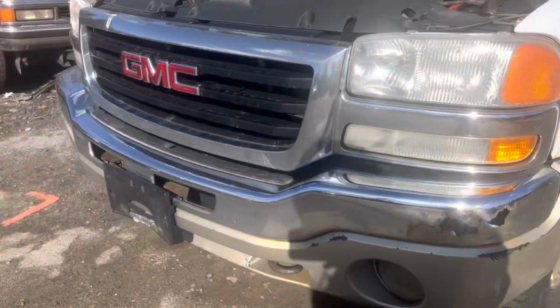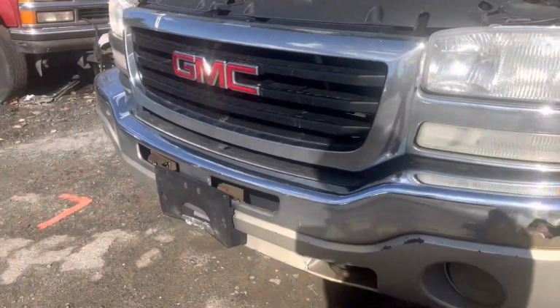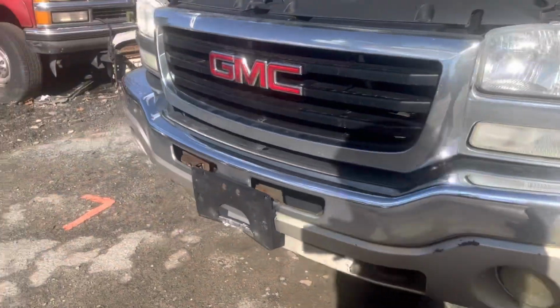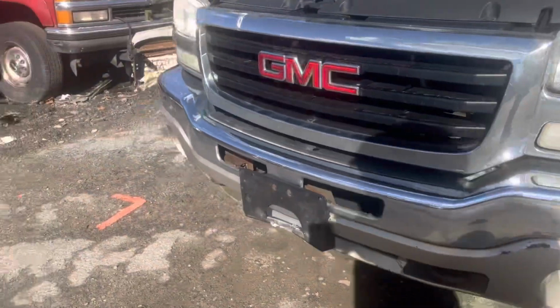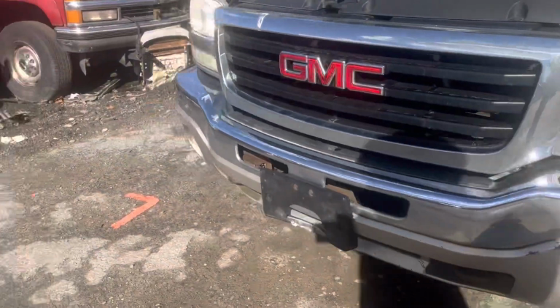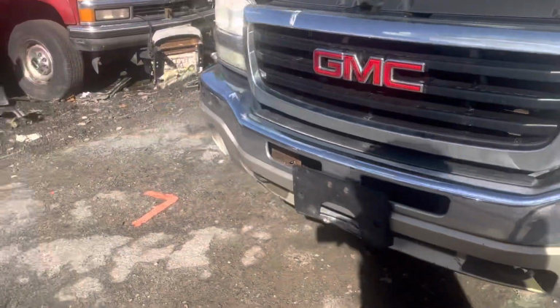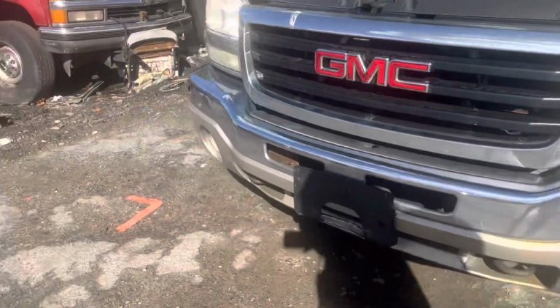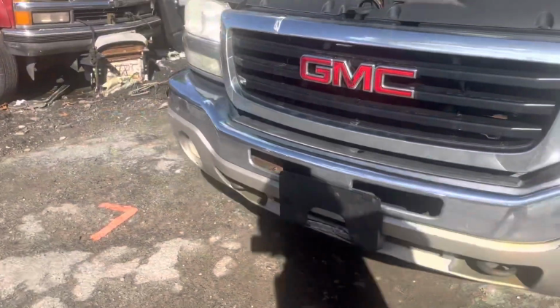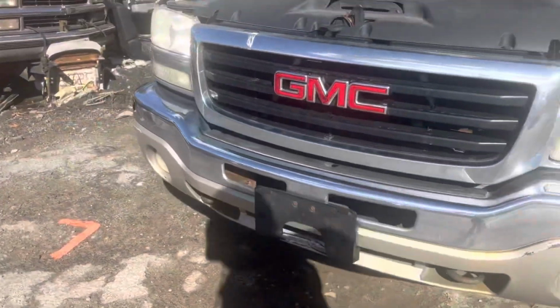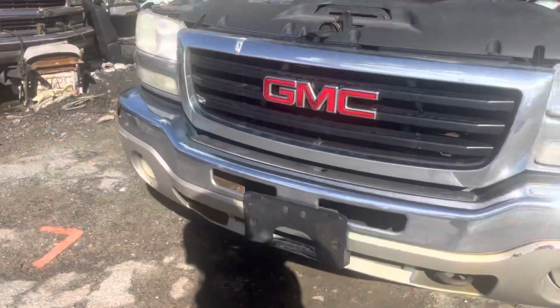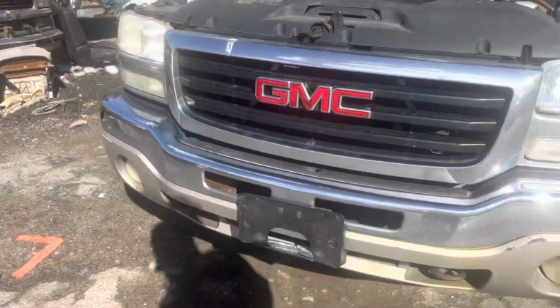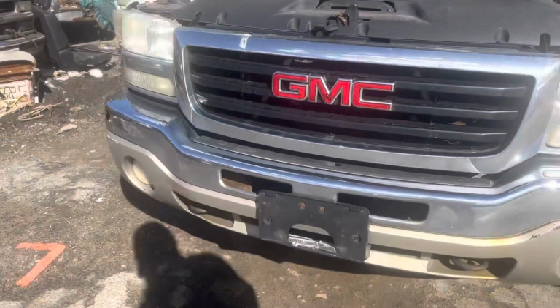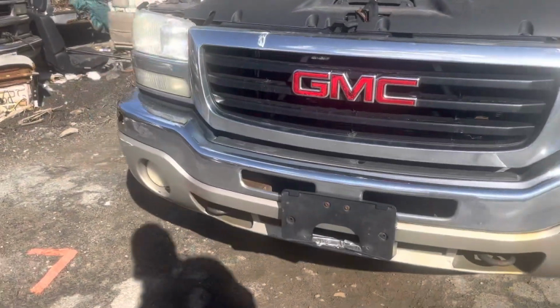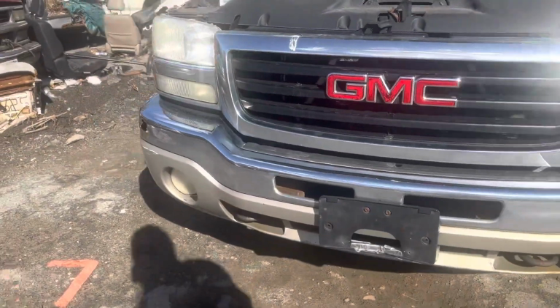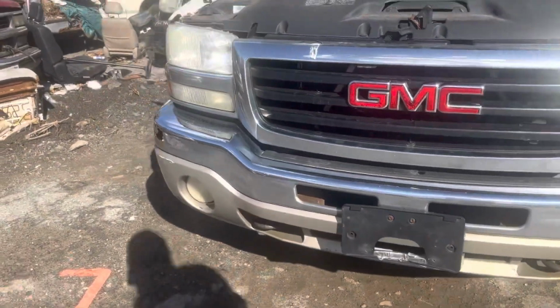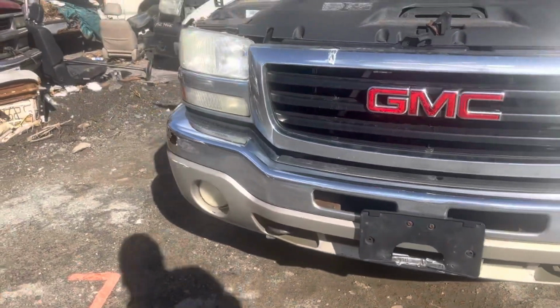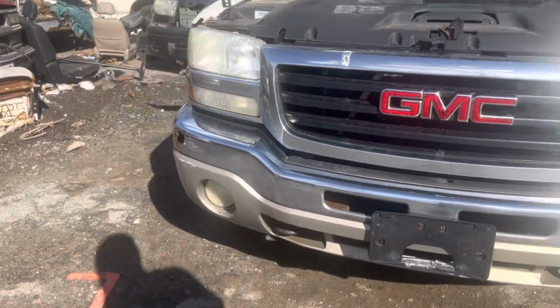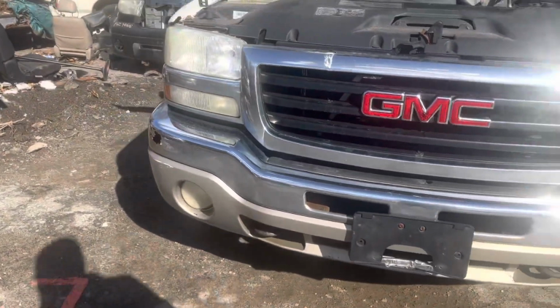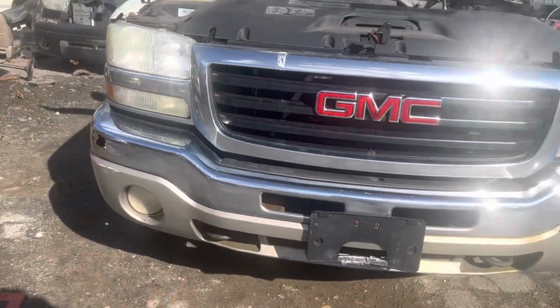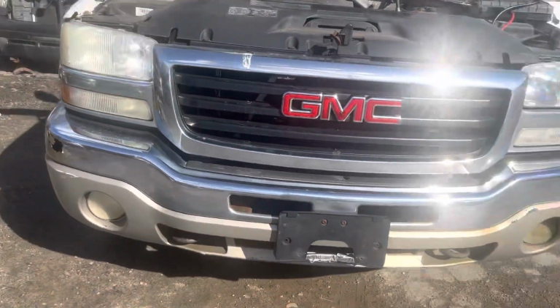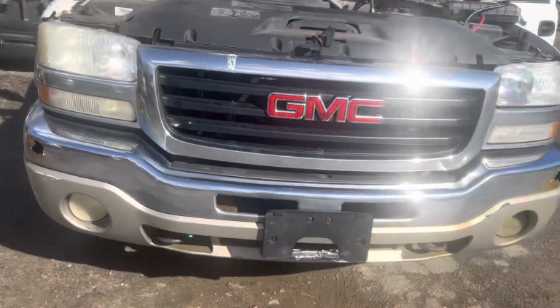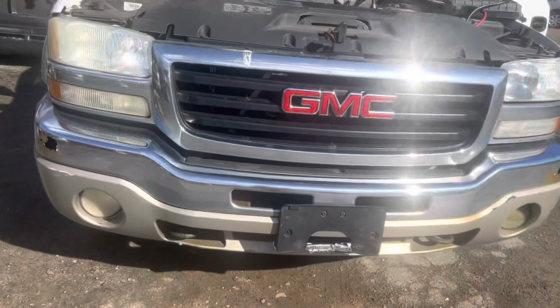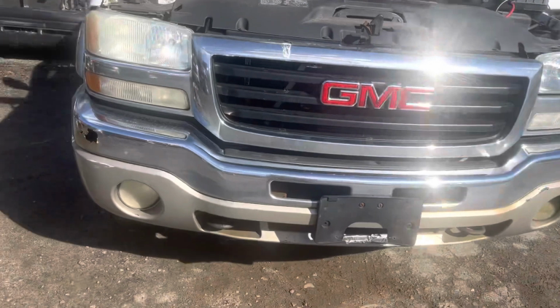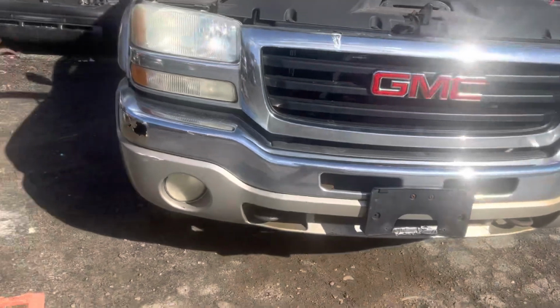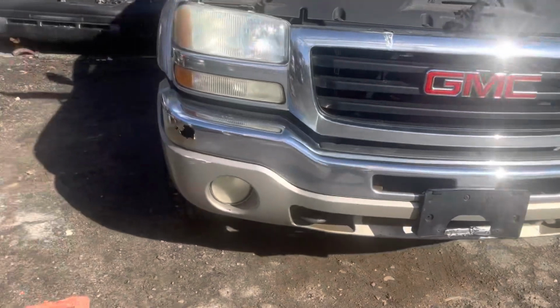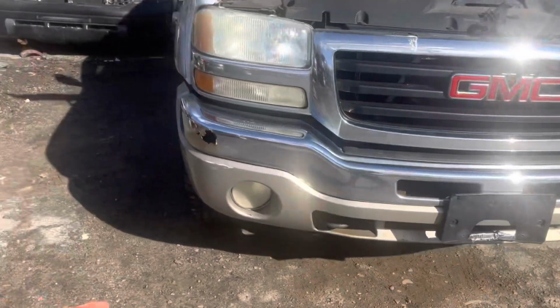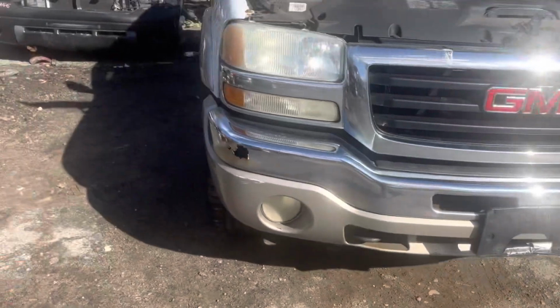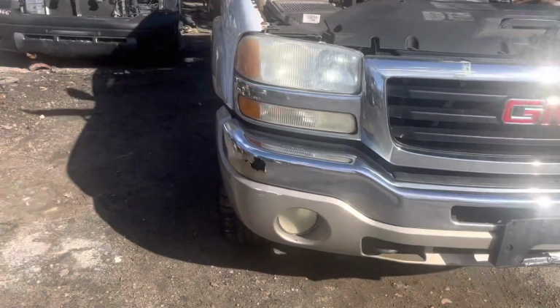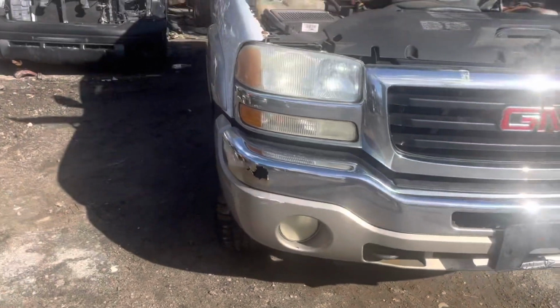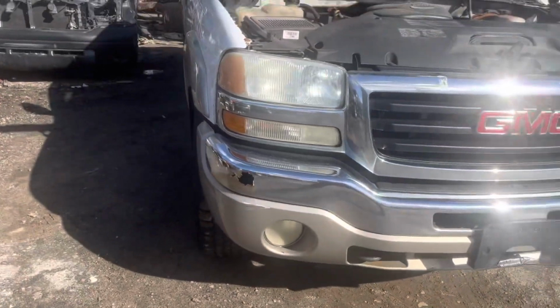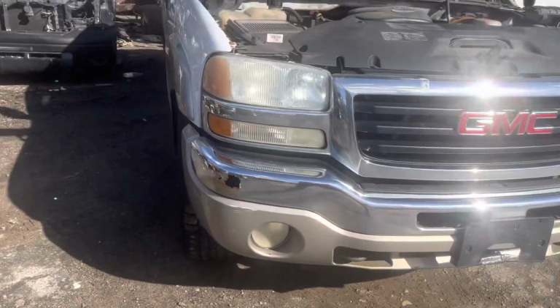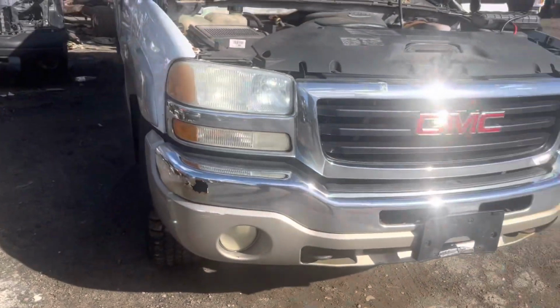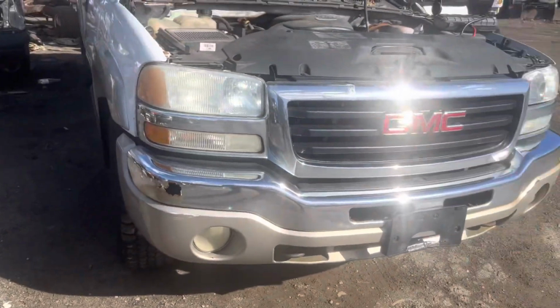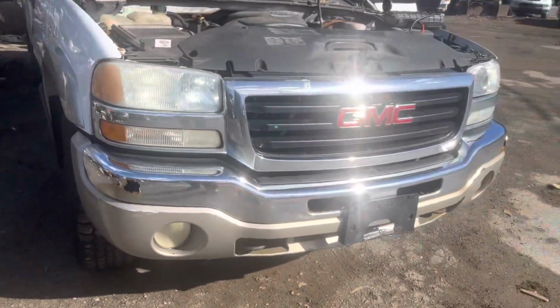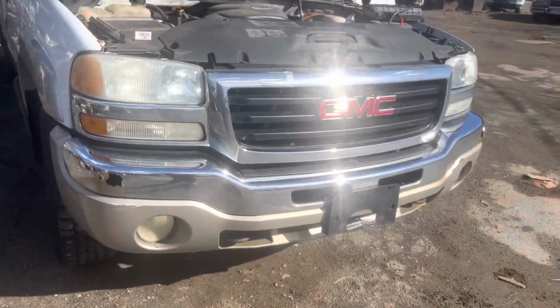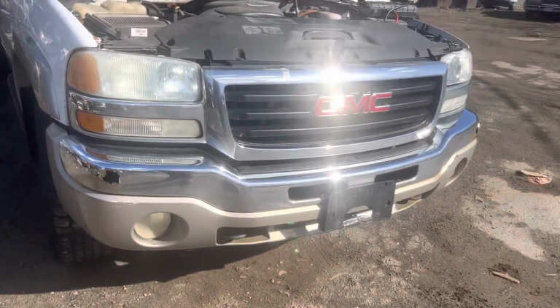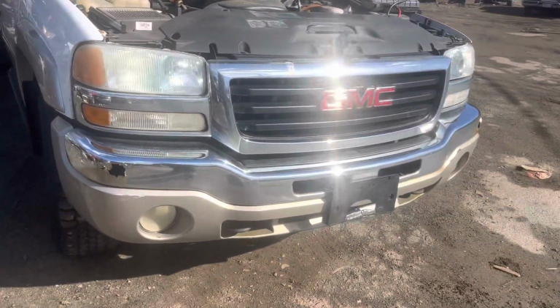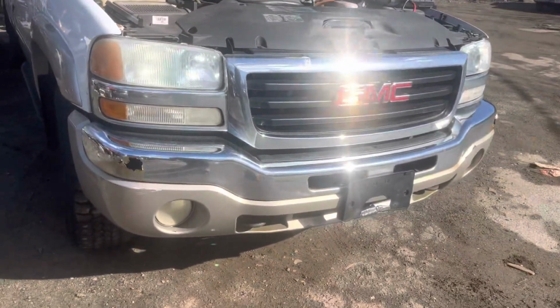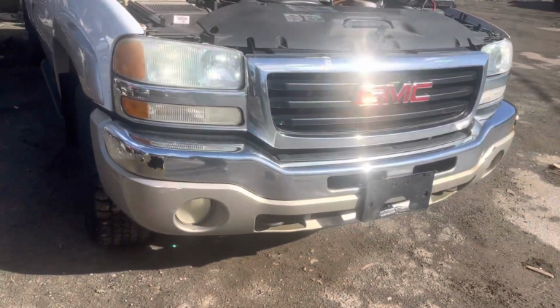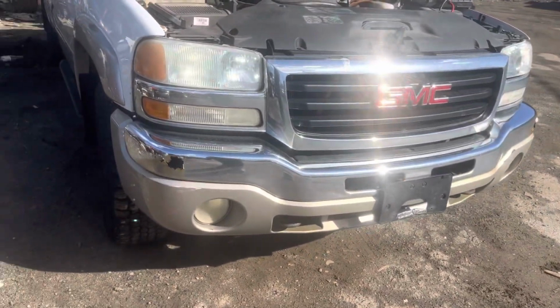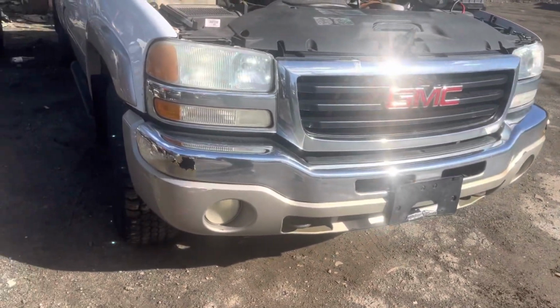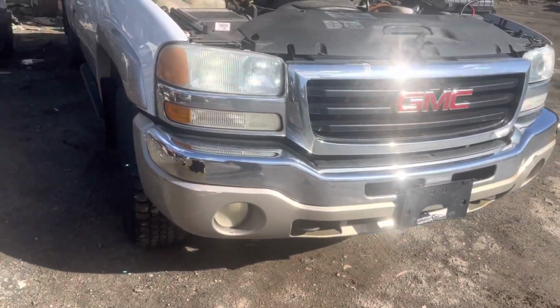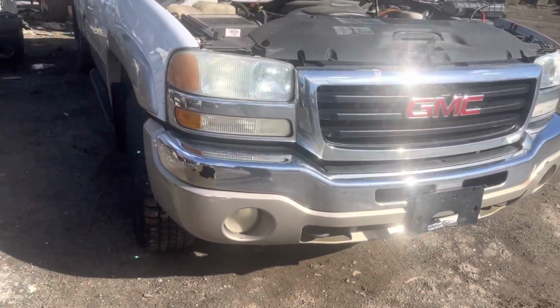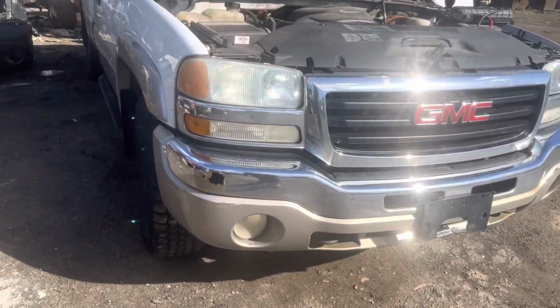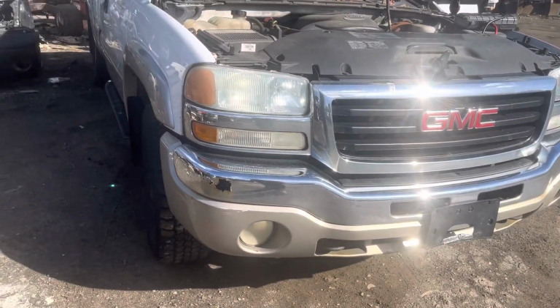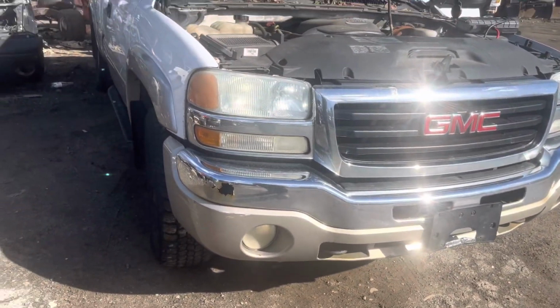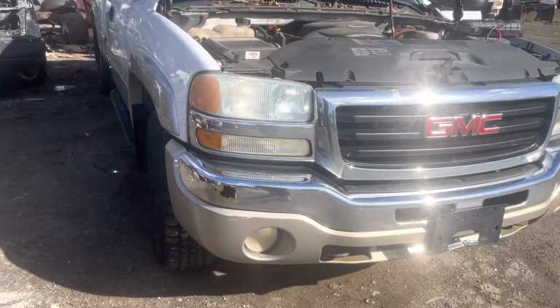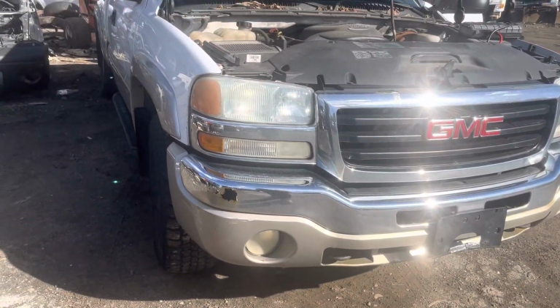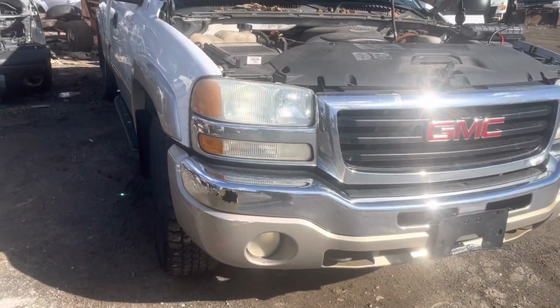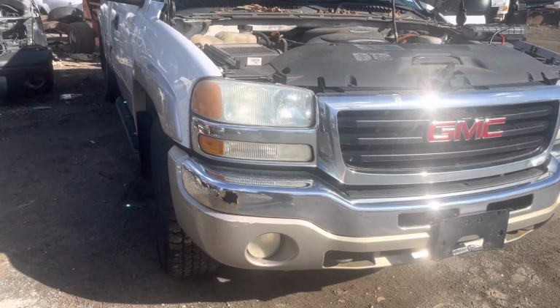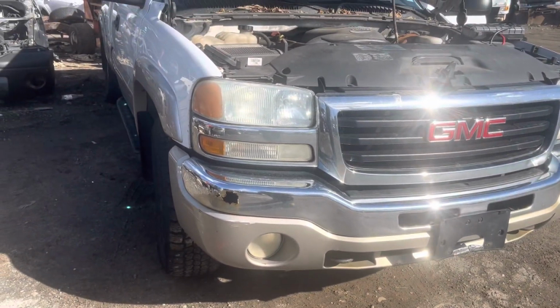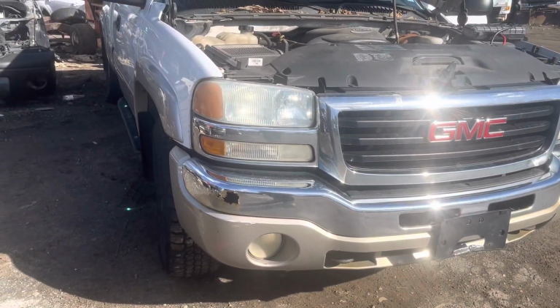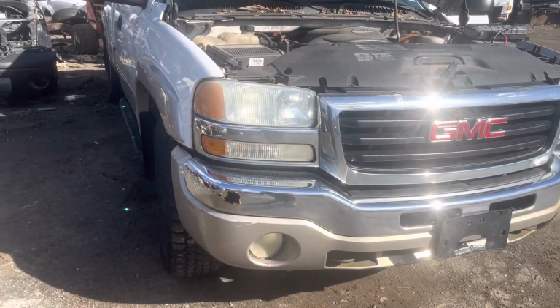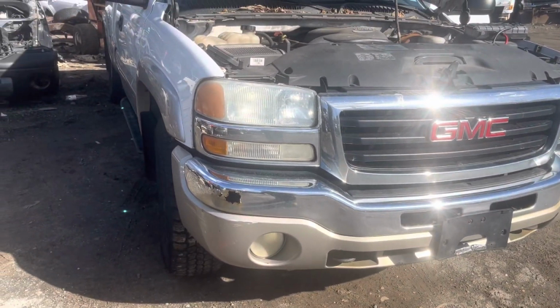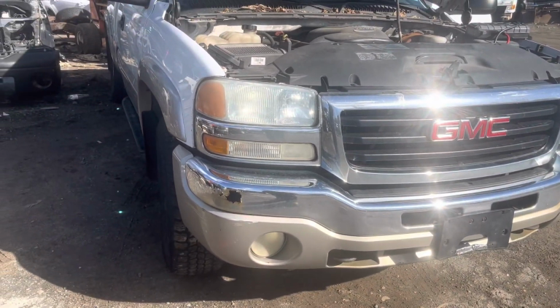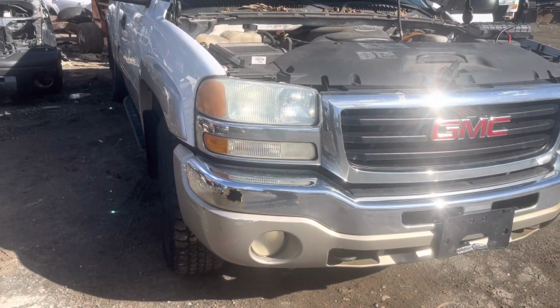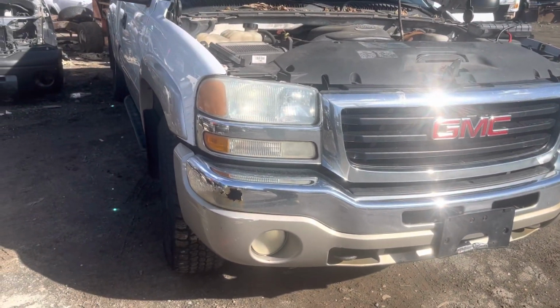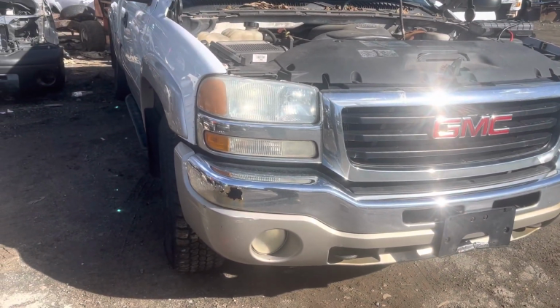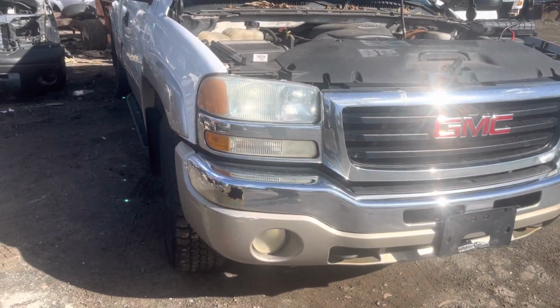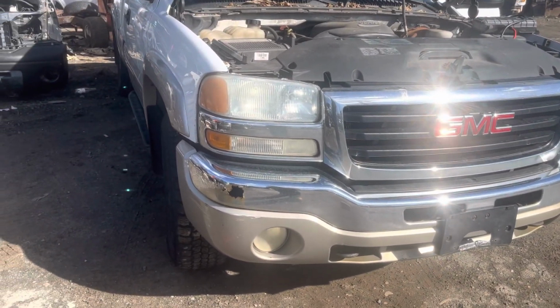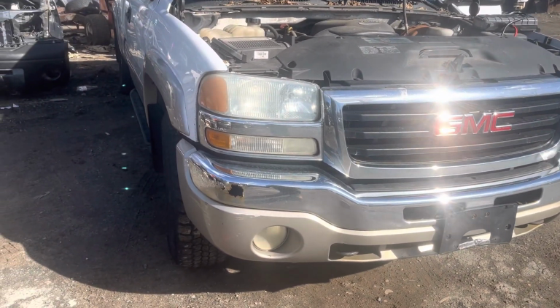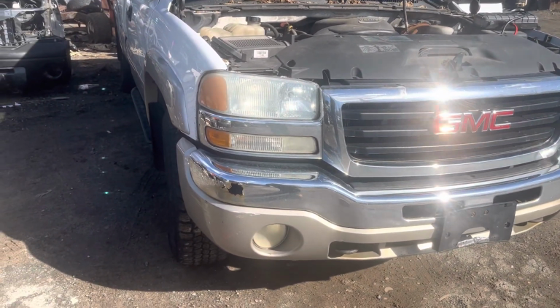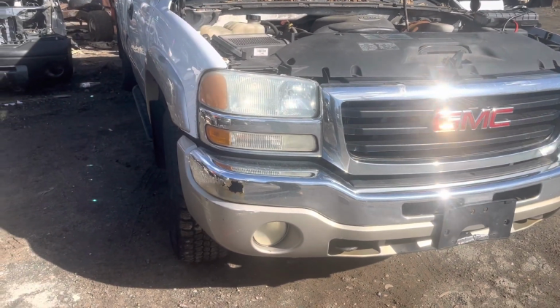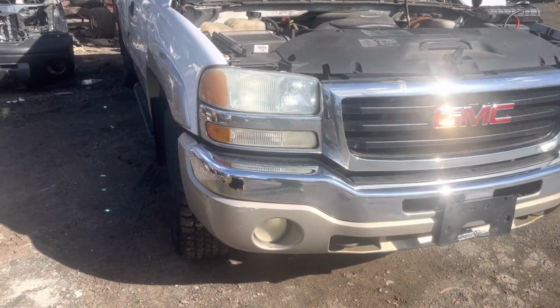2005 GMC Sierra. Car starts, runs good. It's missing a lot of cats though, so it sounds a little loud.